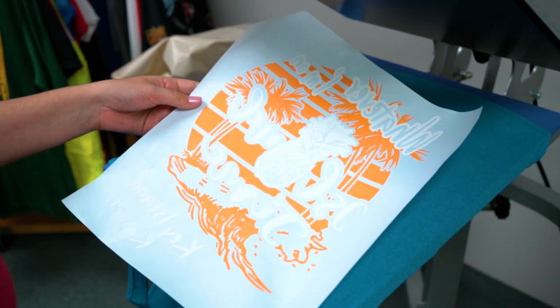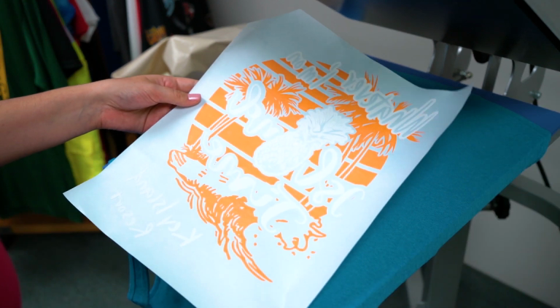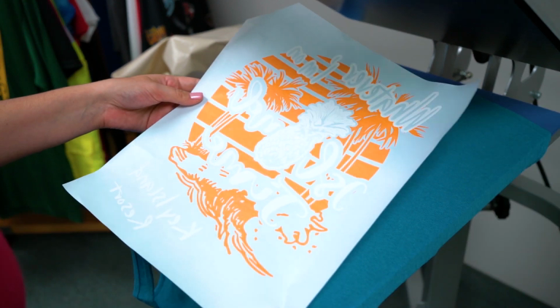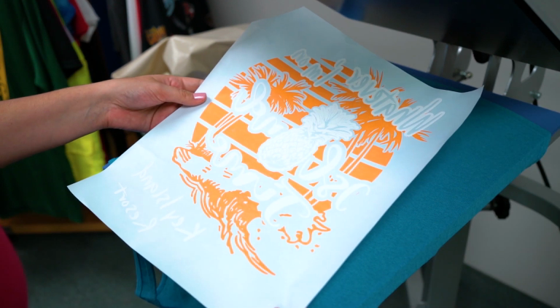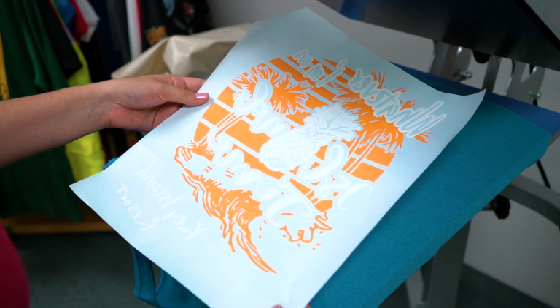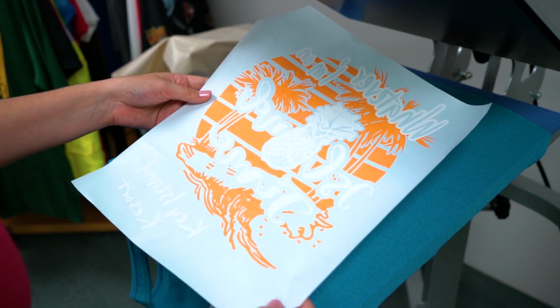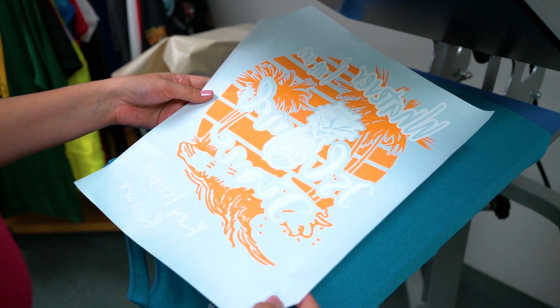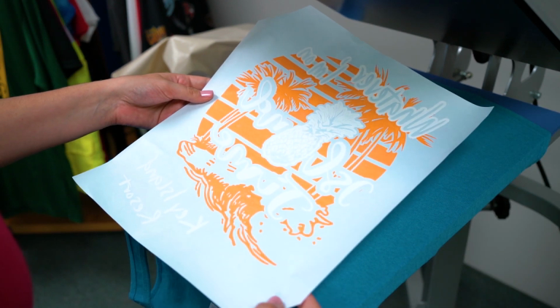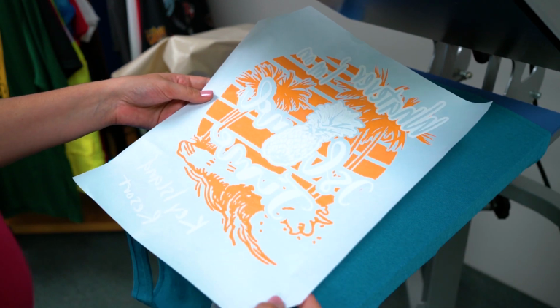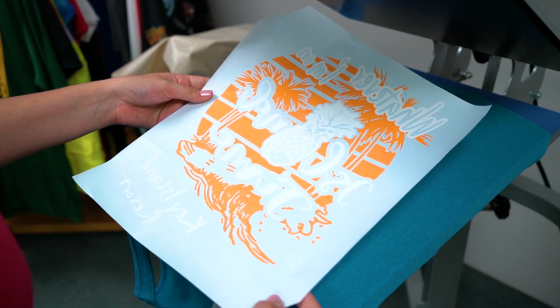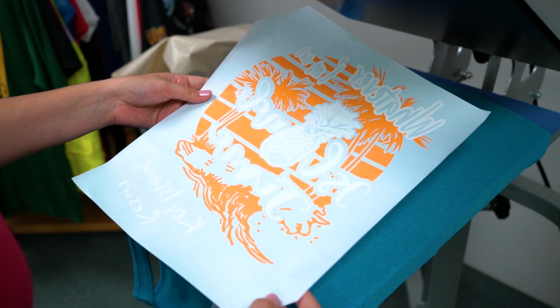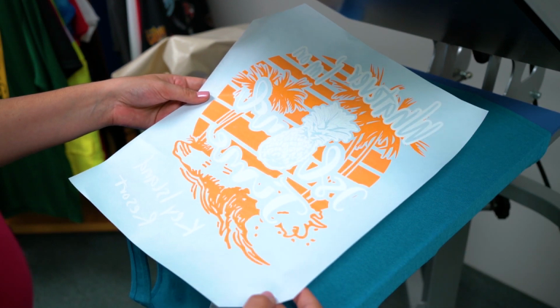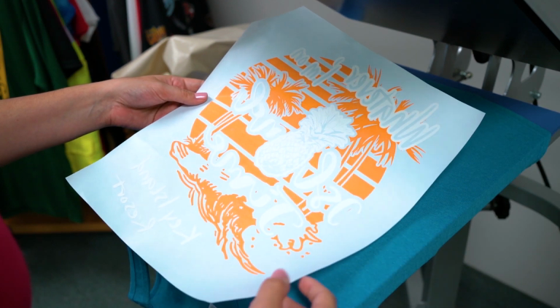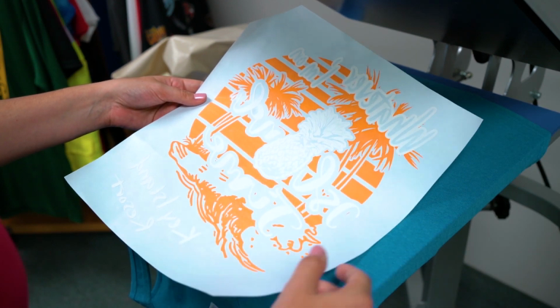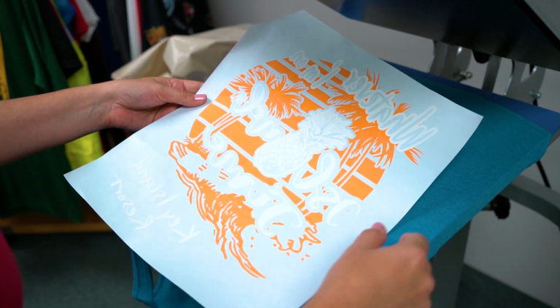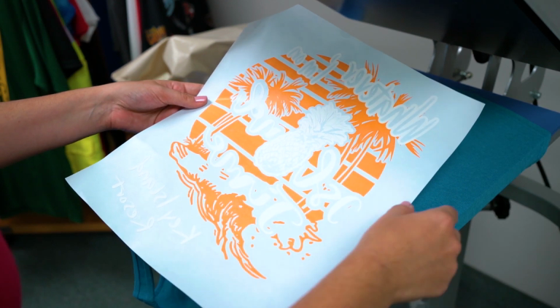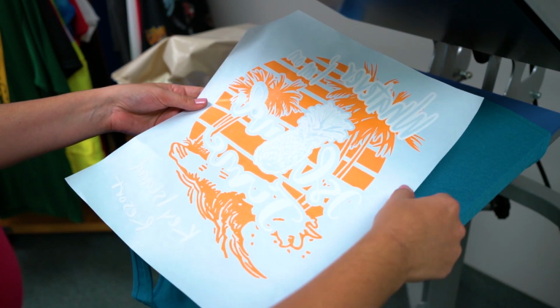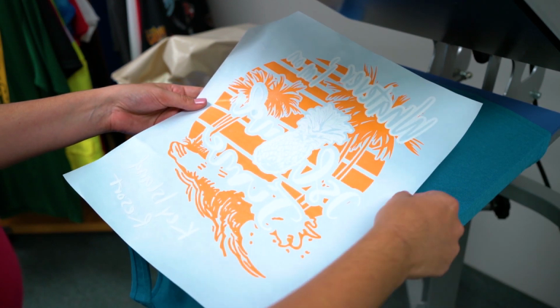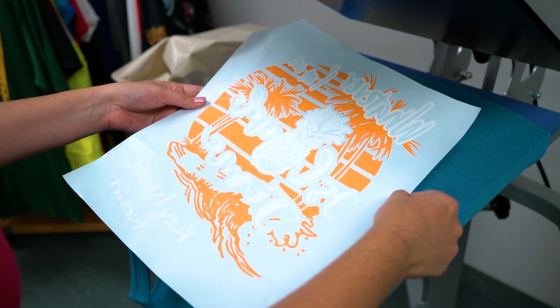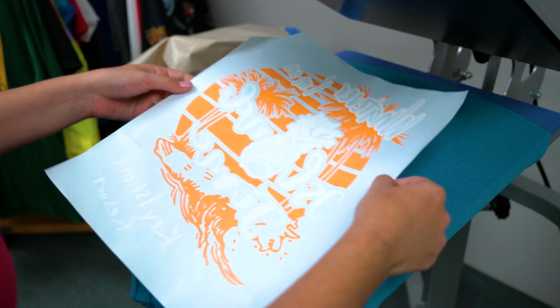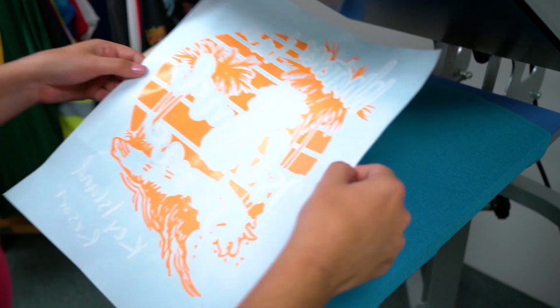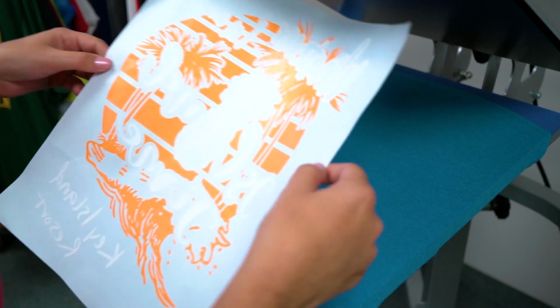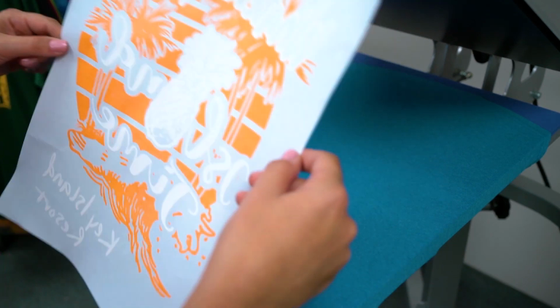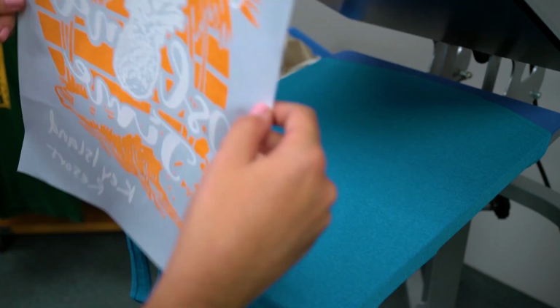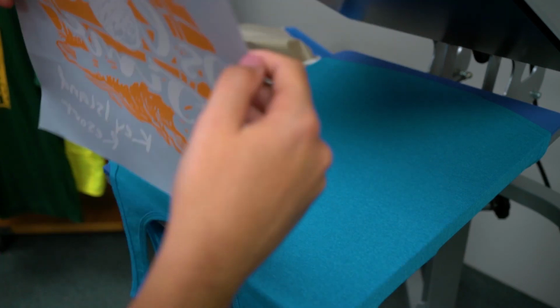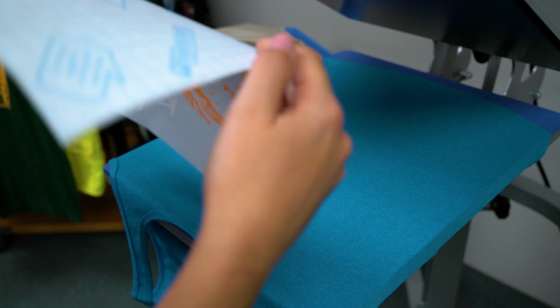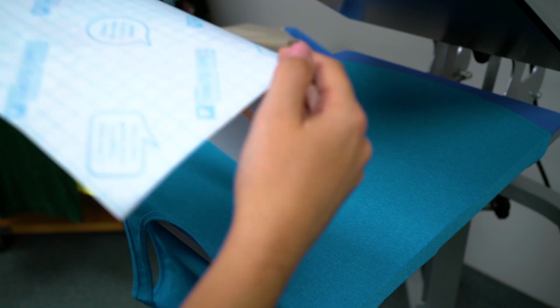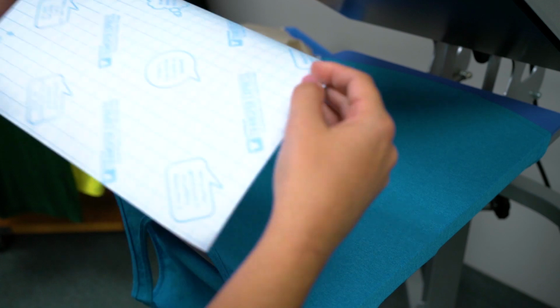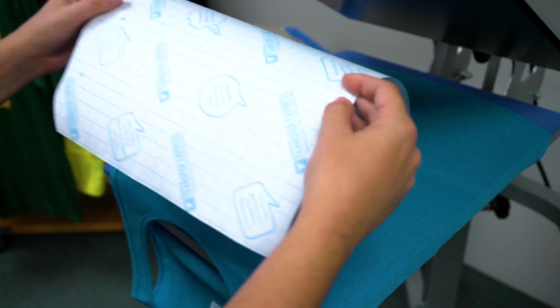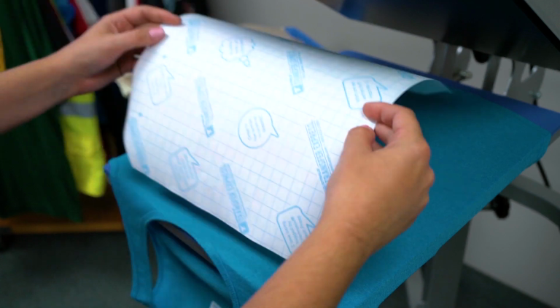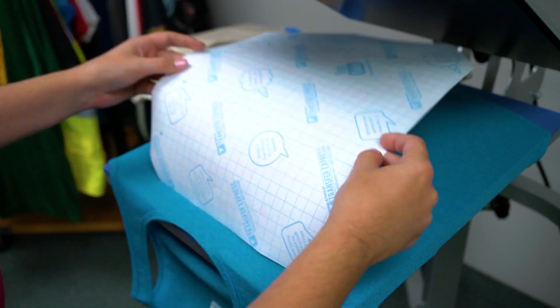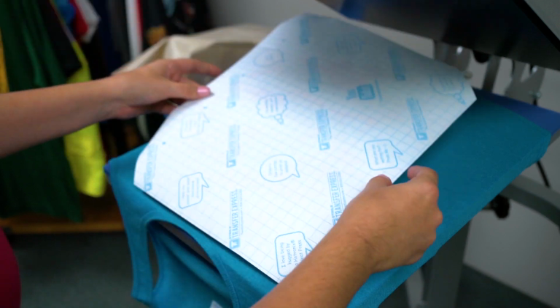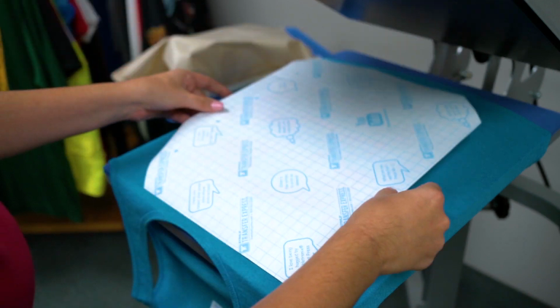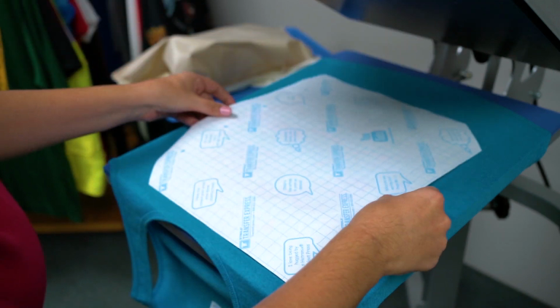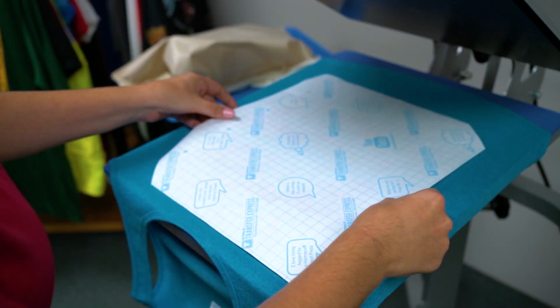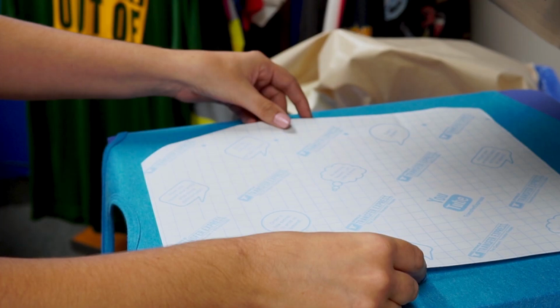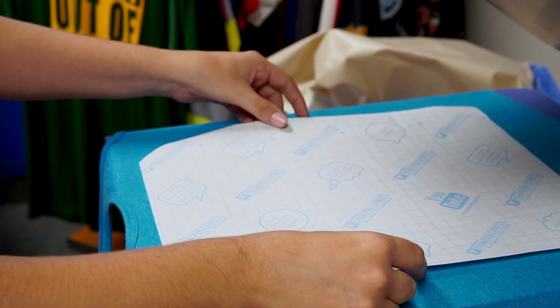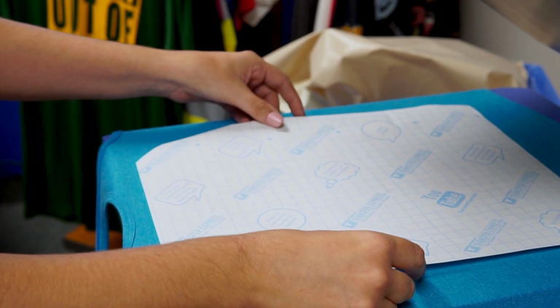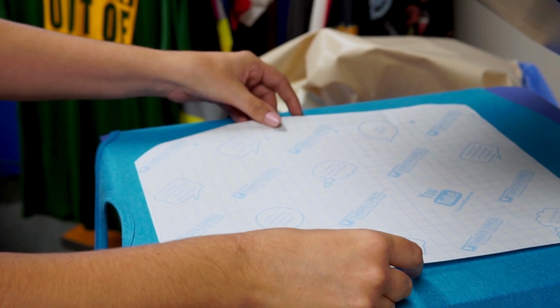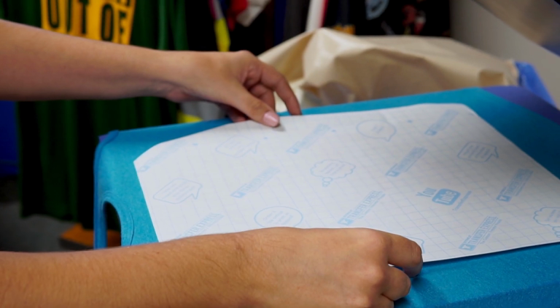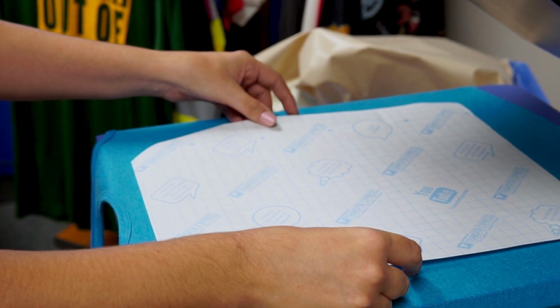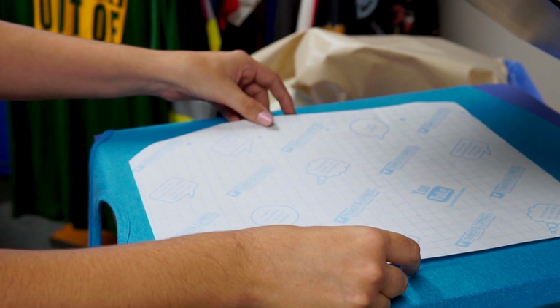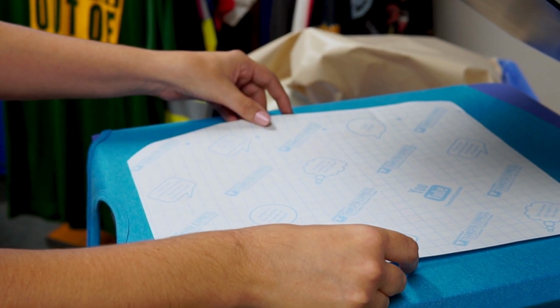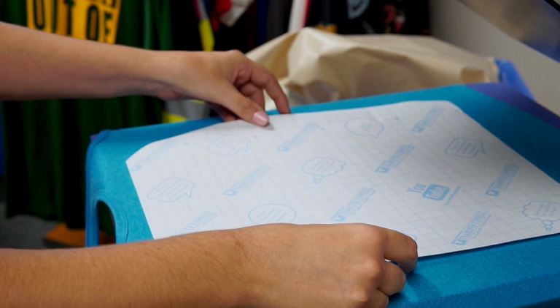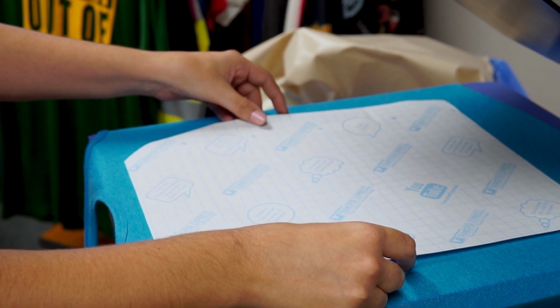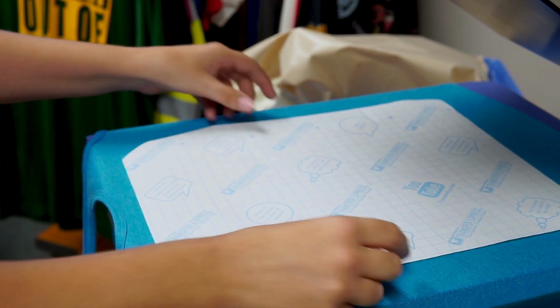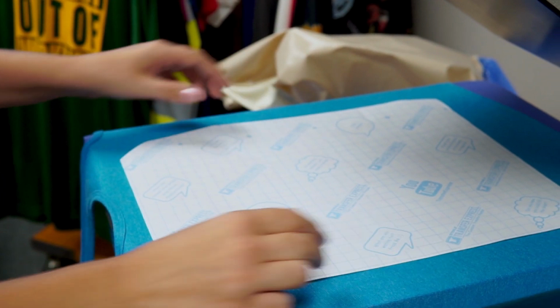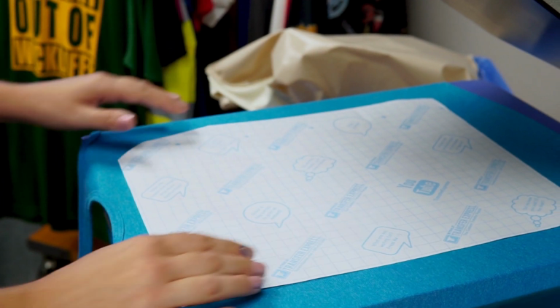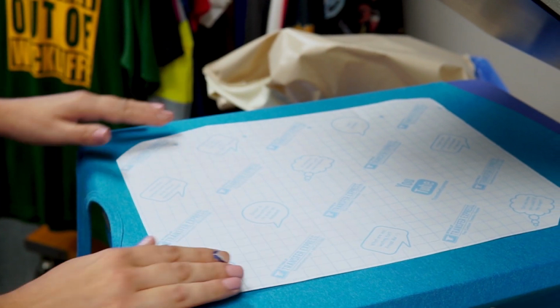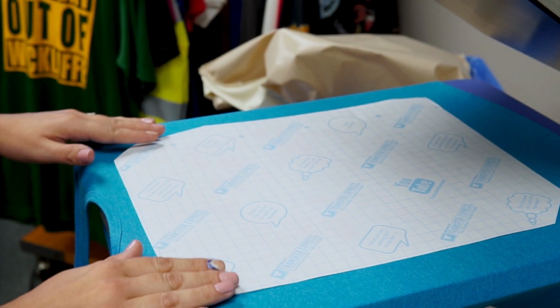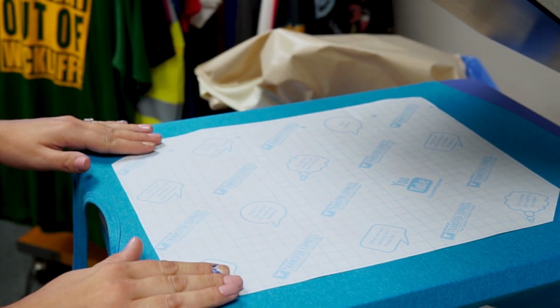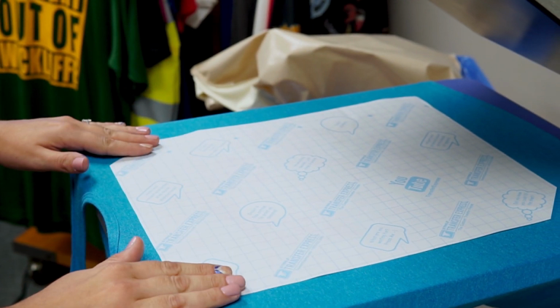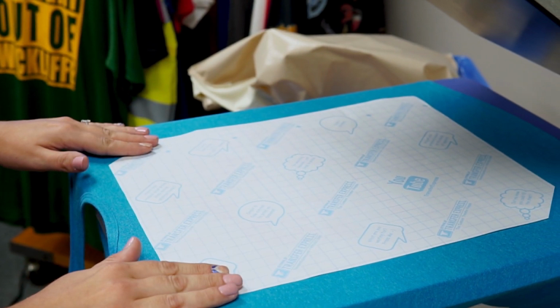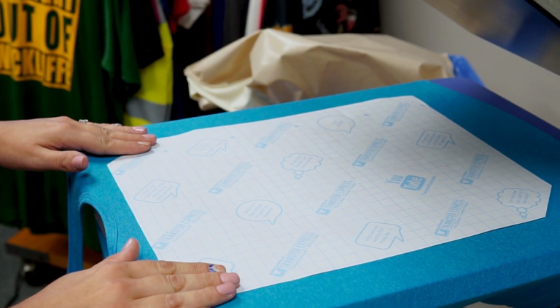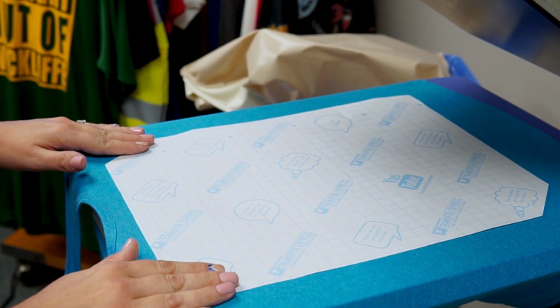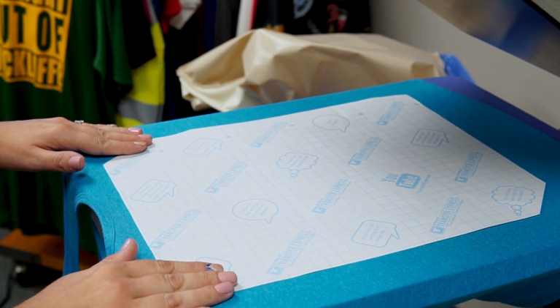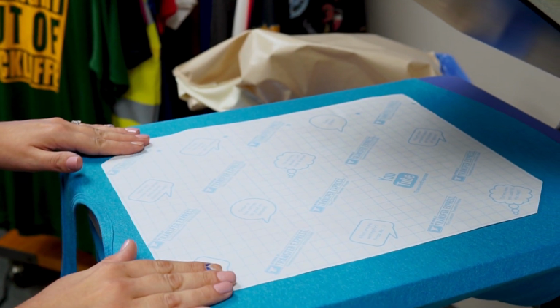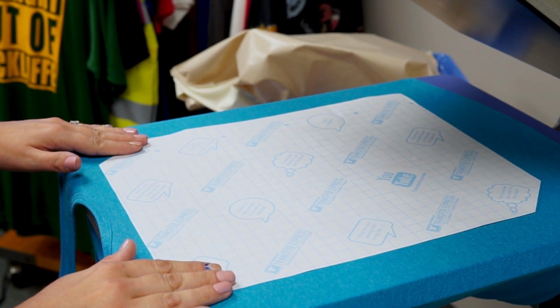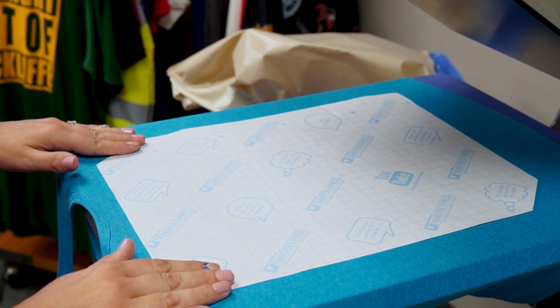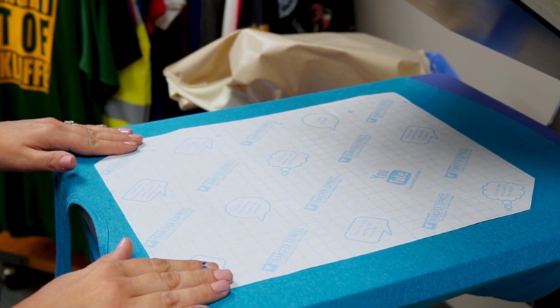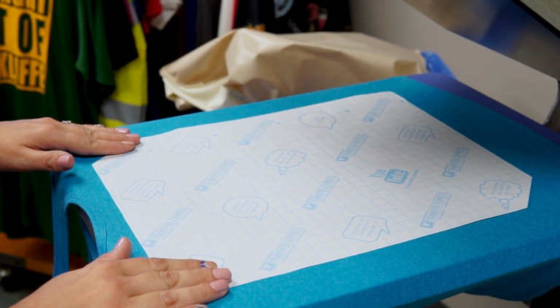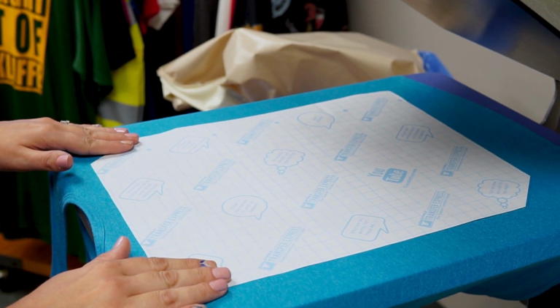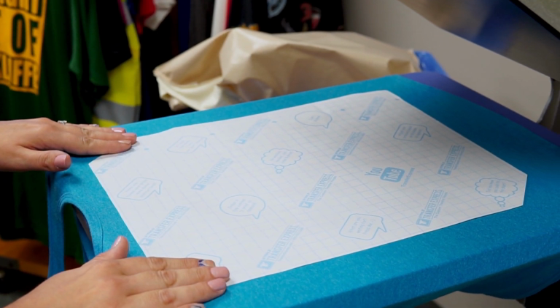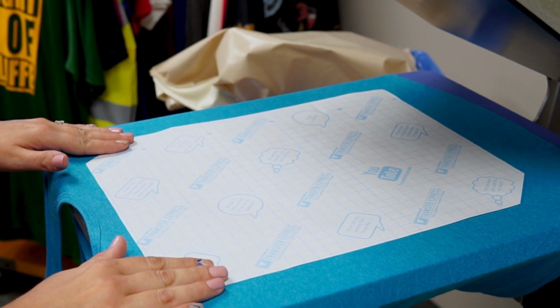Take your puff screen printed transfer and with the ink side facing down, align it on your apparel.